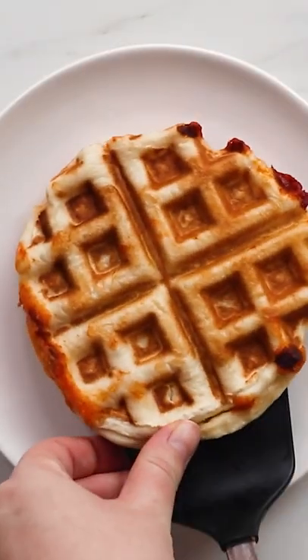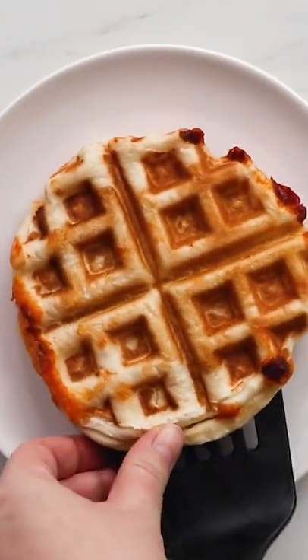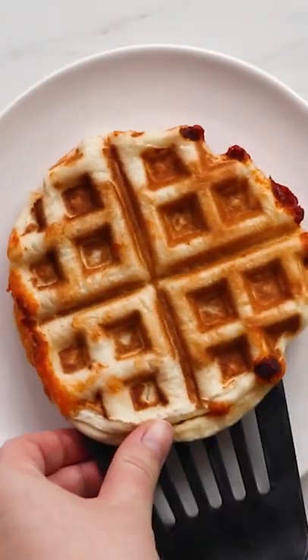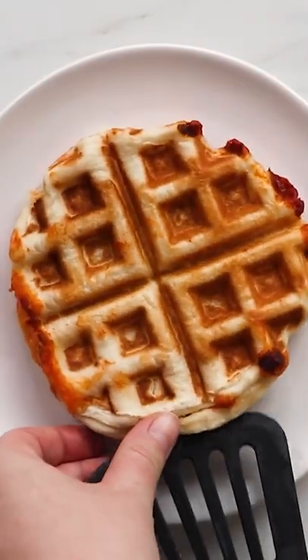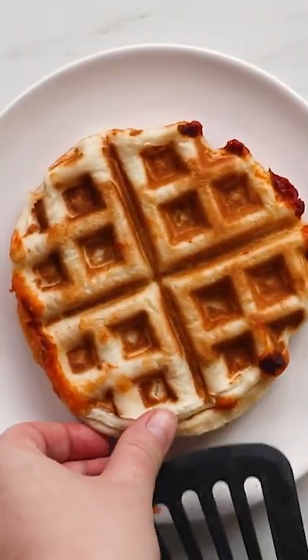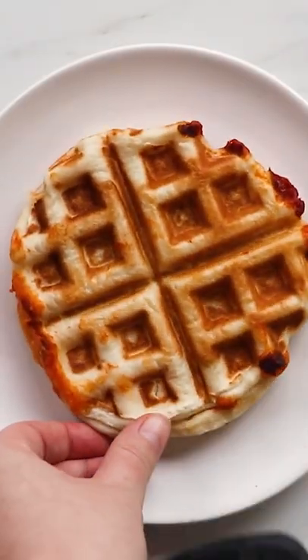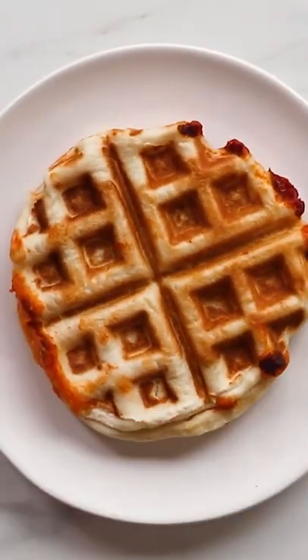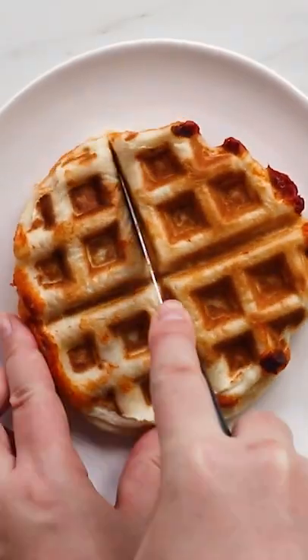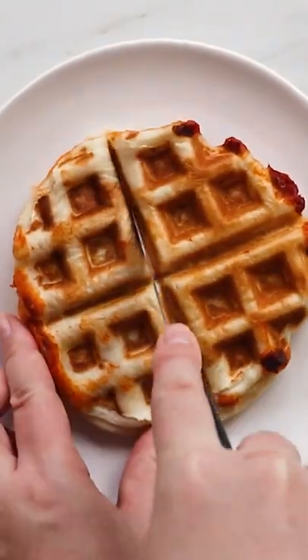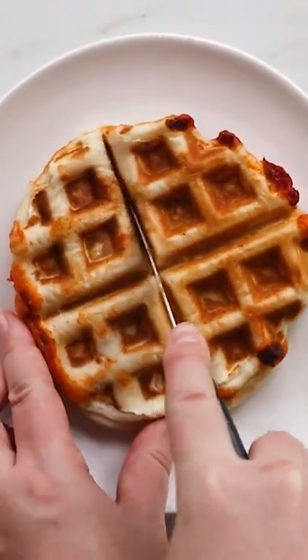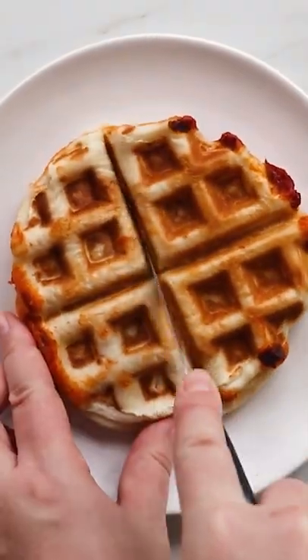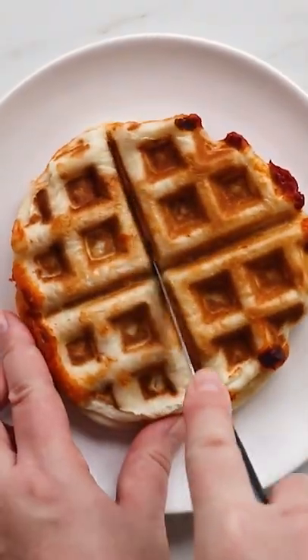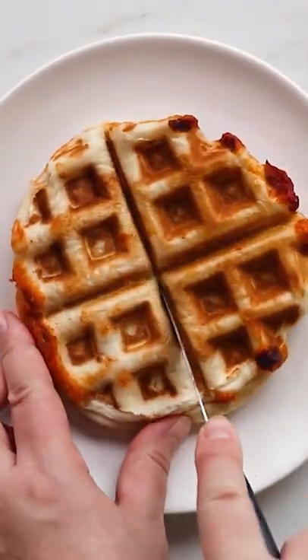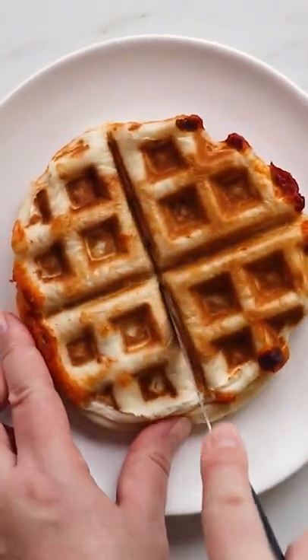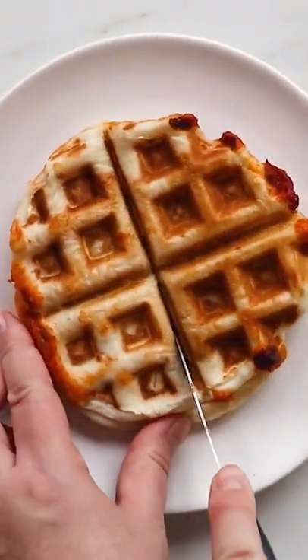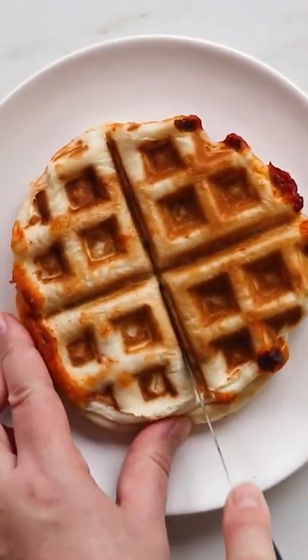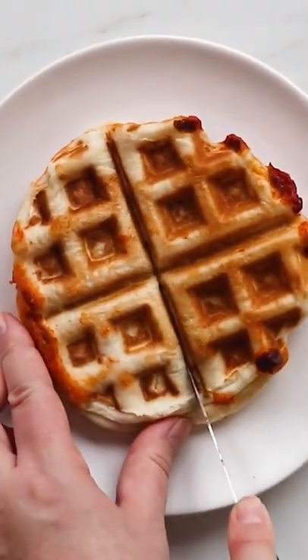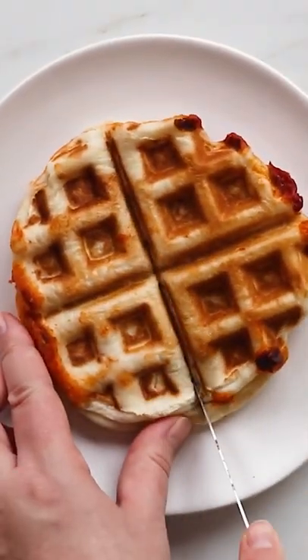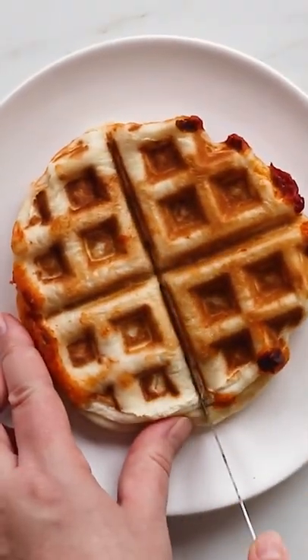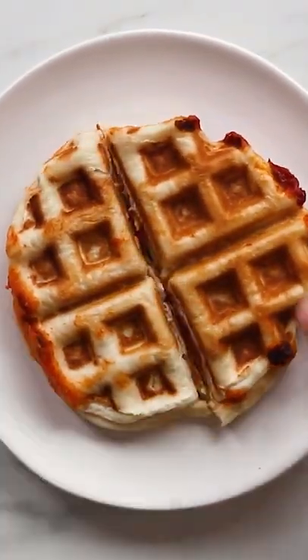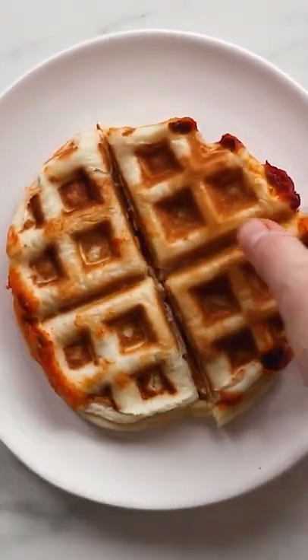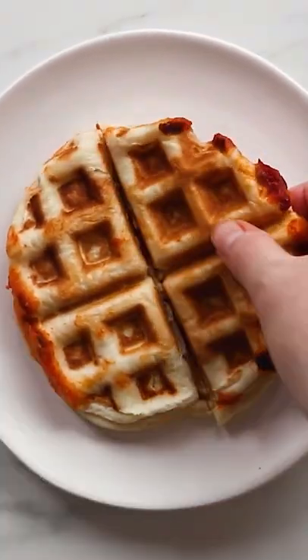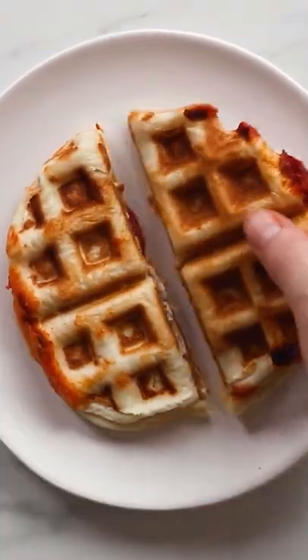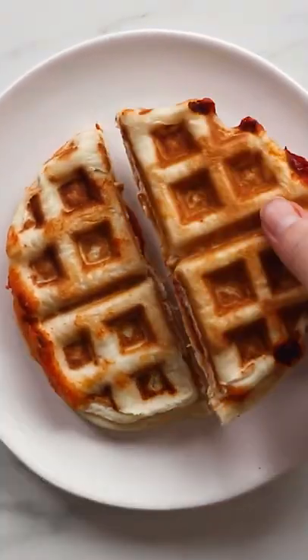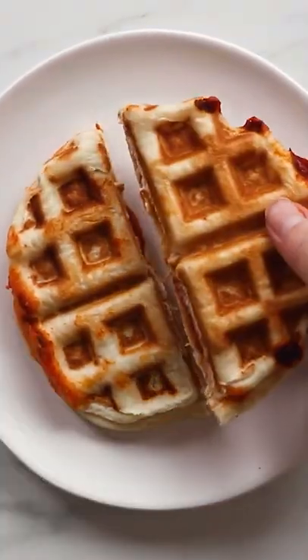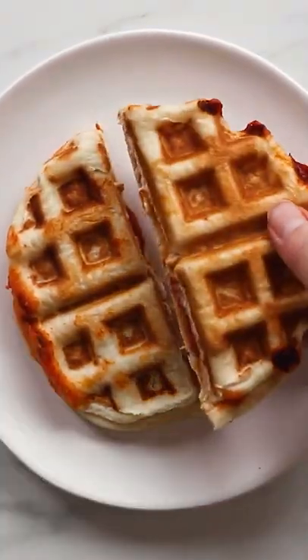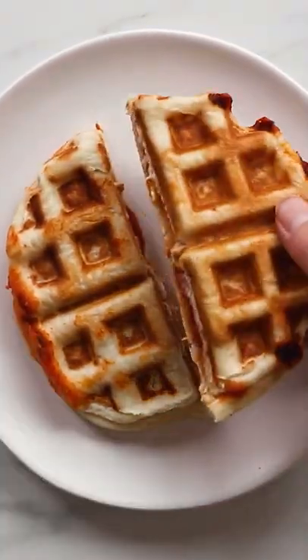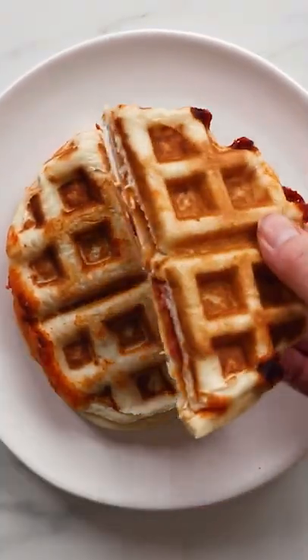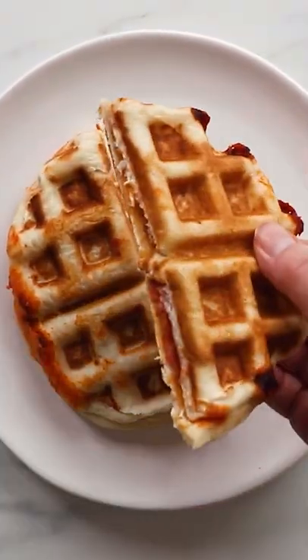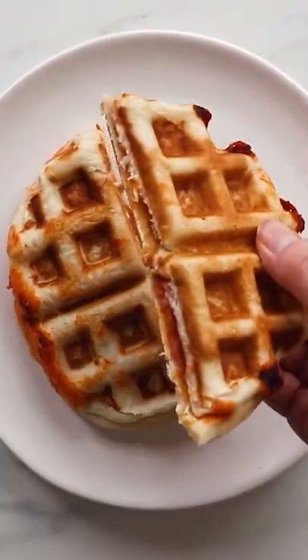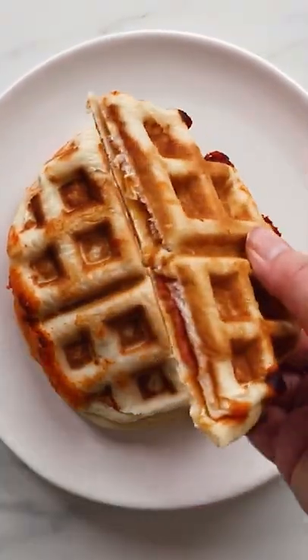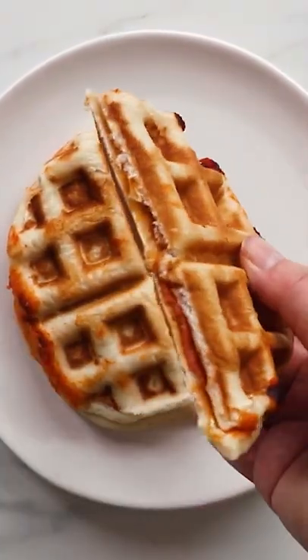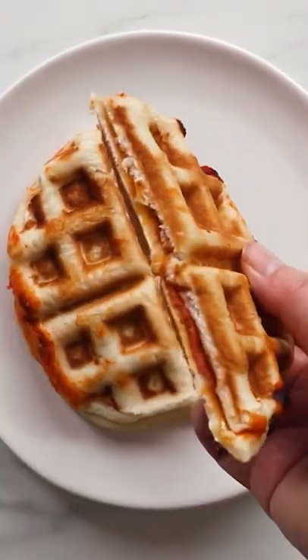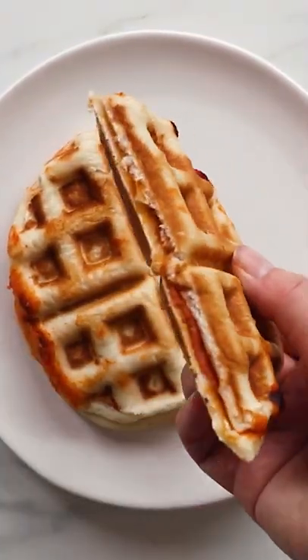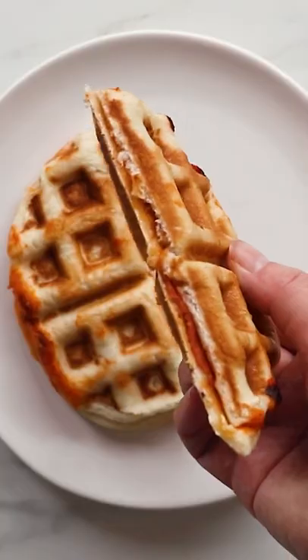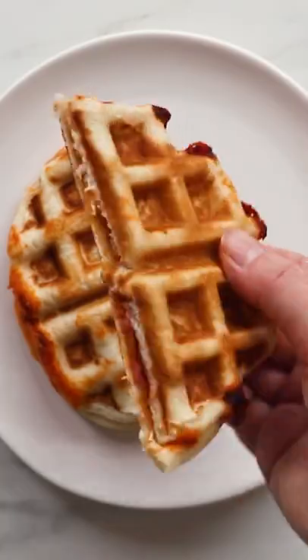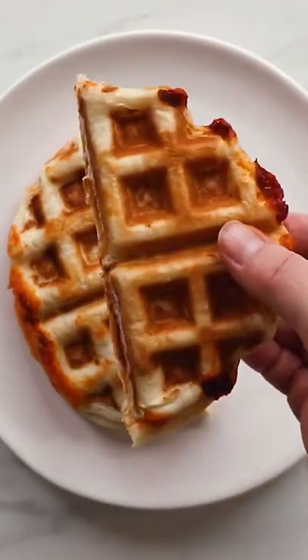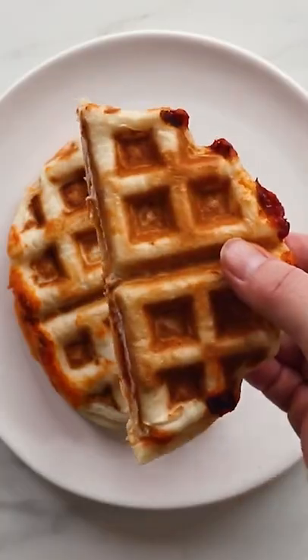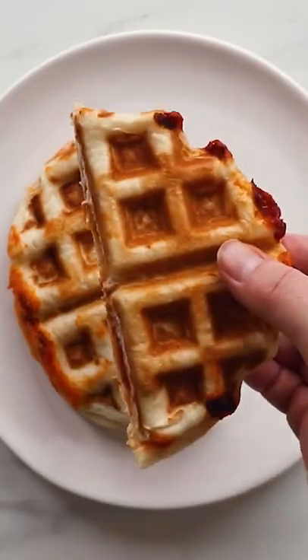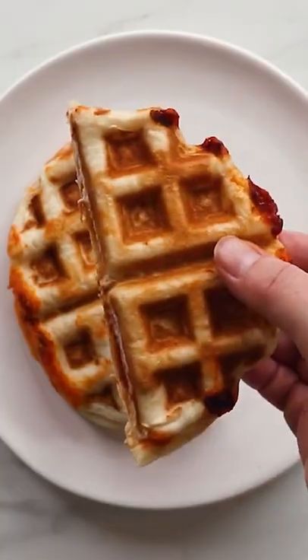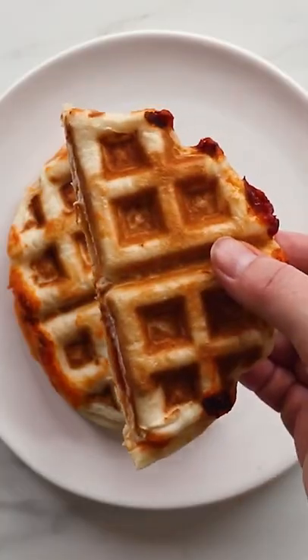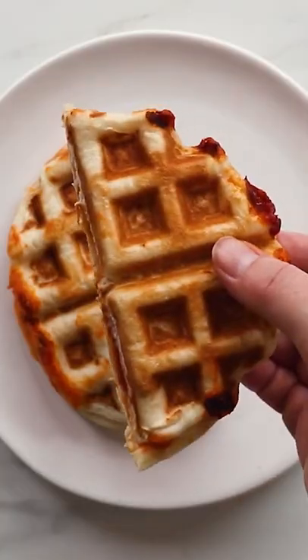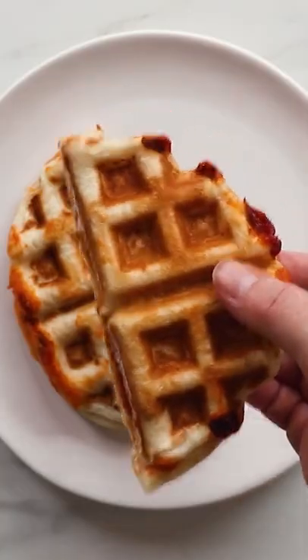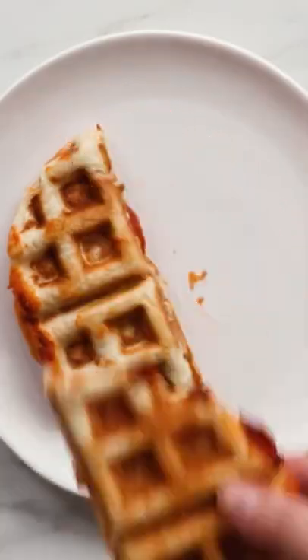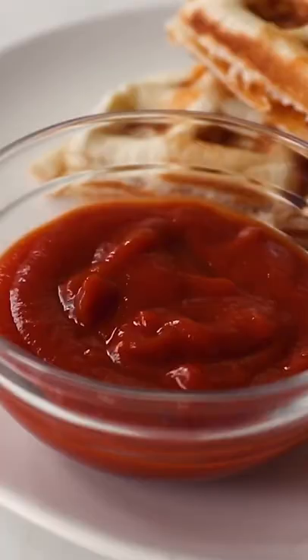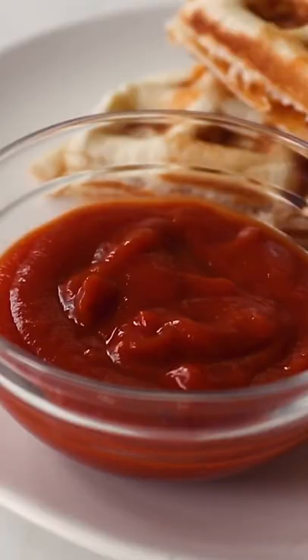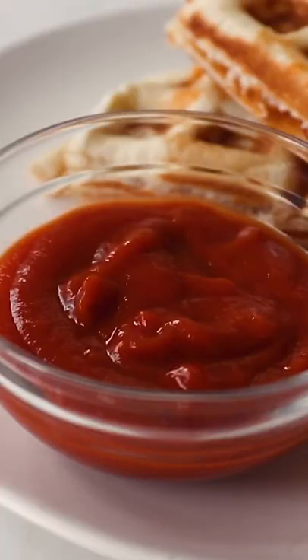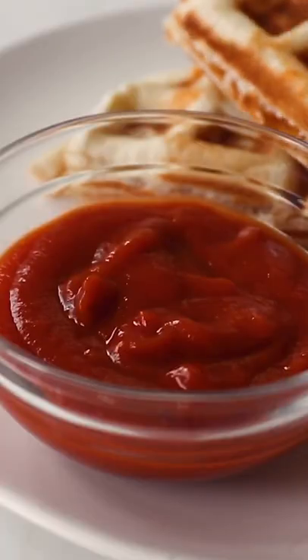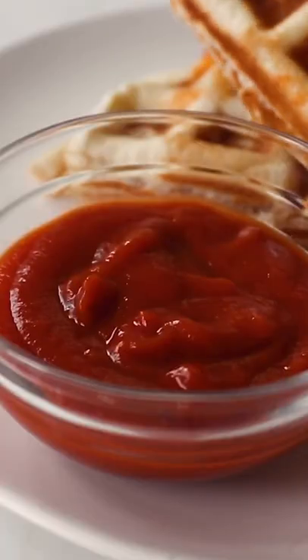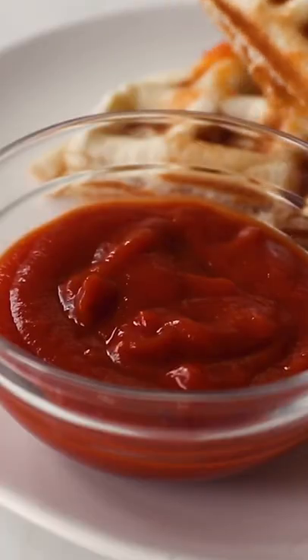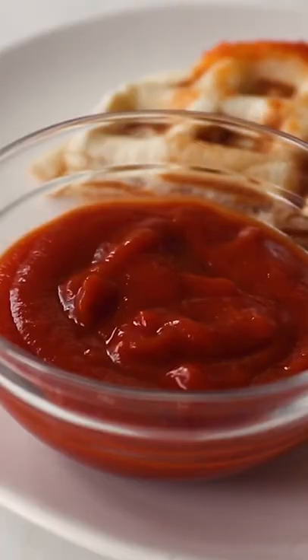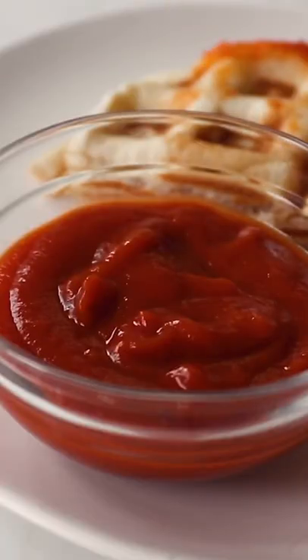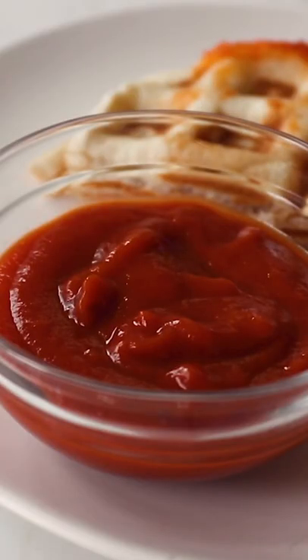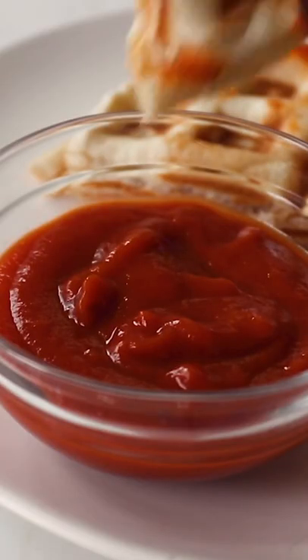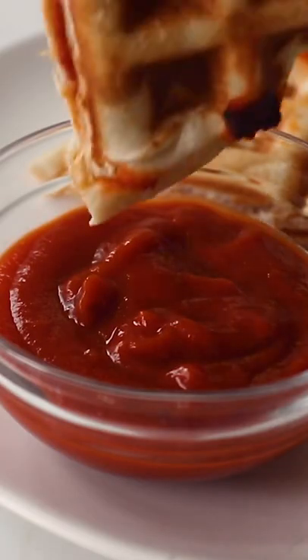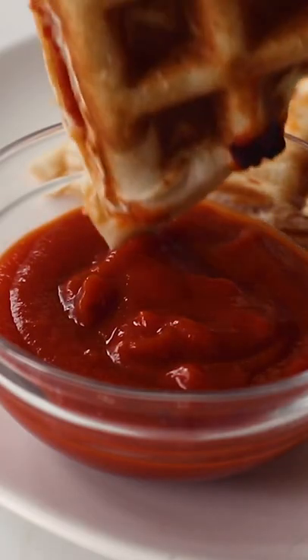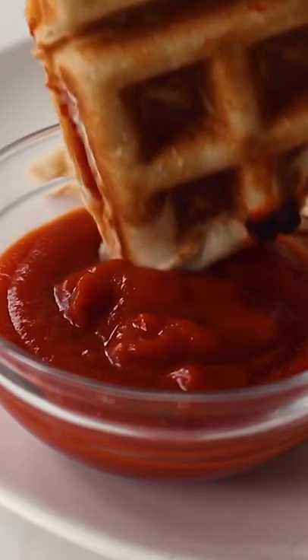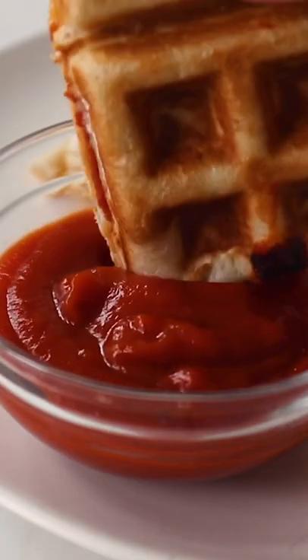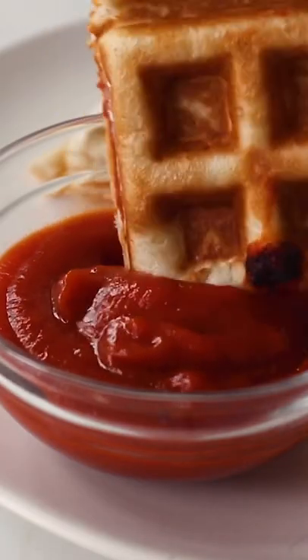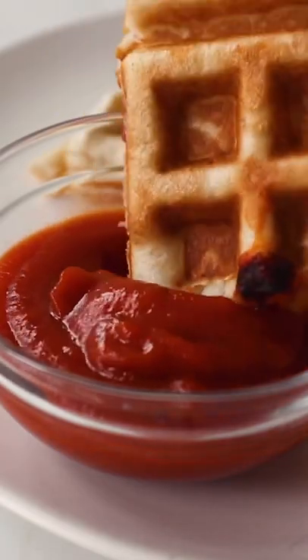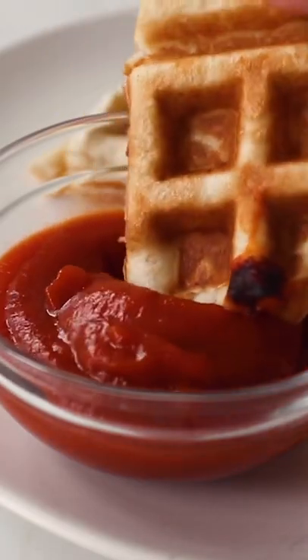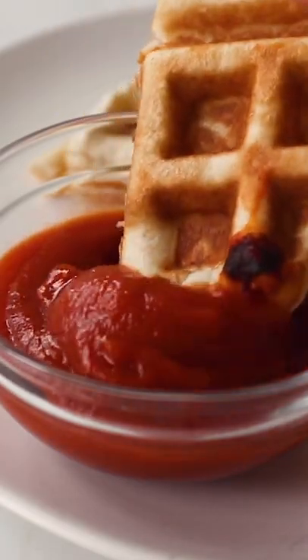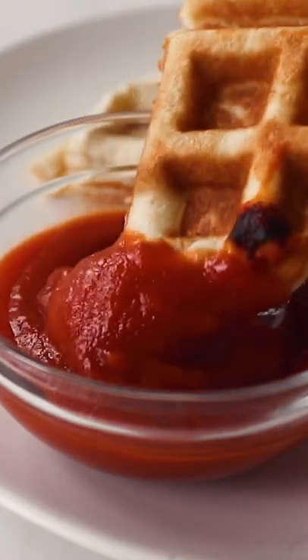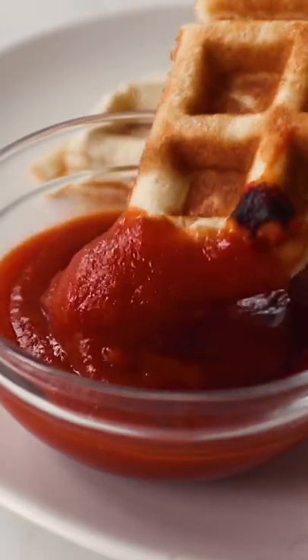Get the instructions and more surprising waffle iron recipe ideas on fabeveryday.com and follow fabeveryday for more delicious easy recipes and cooking hacks.